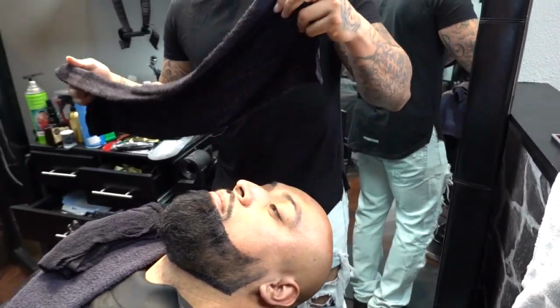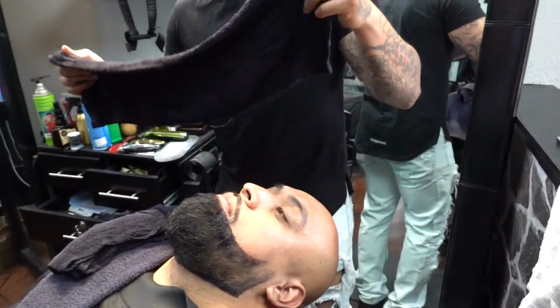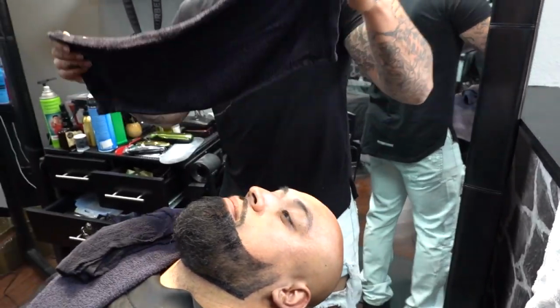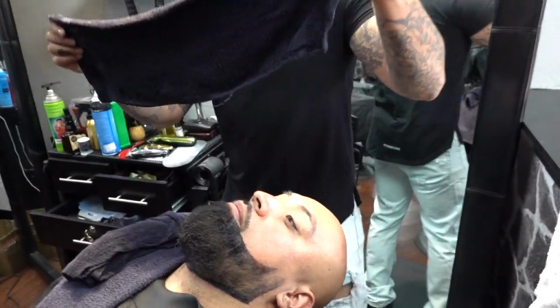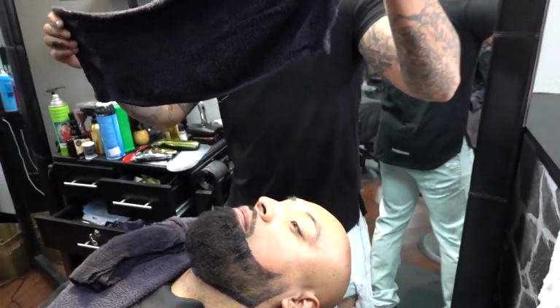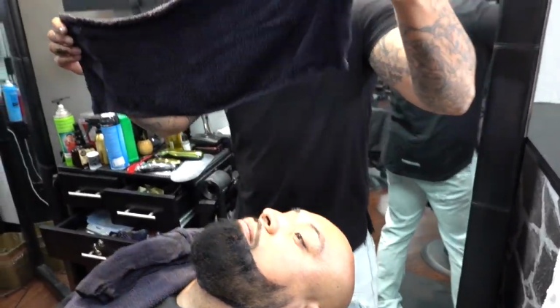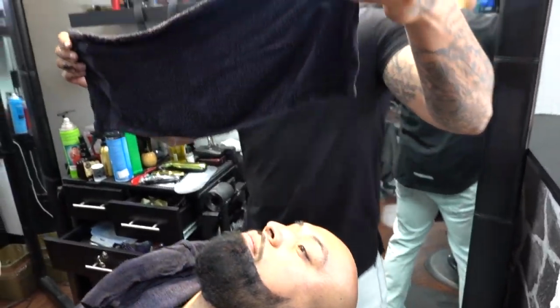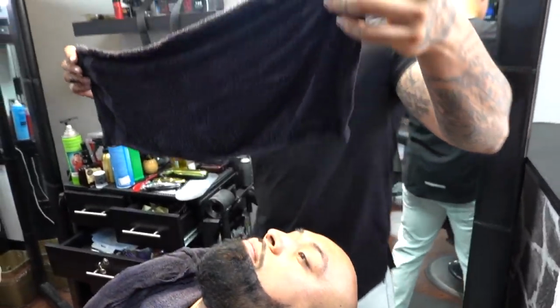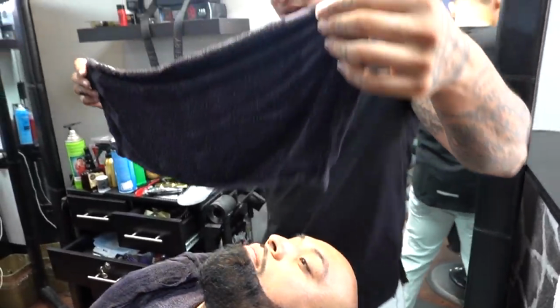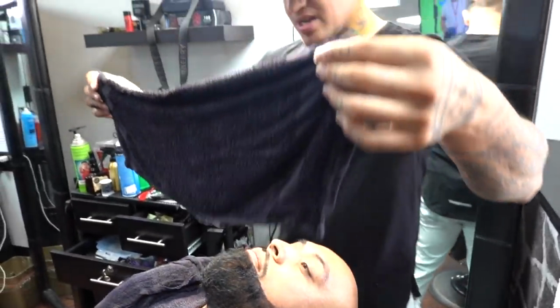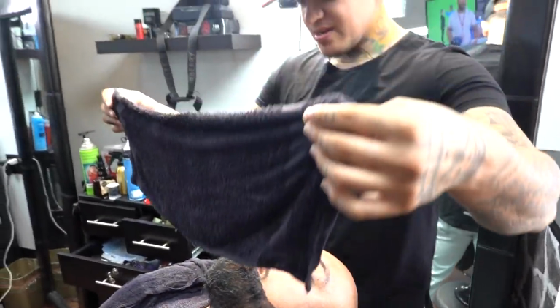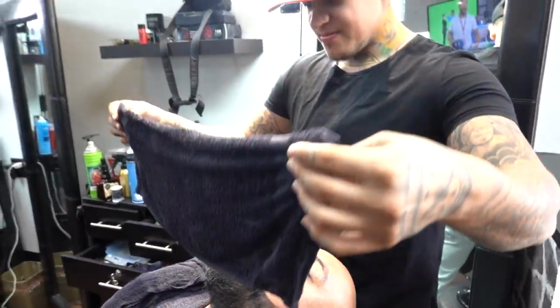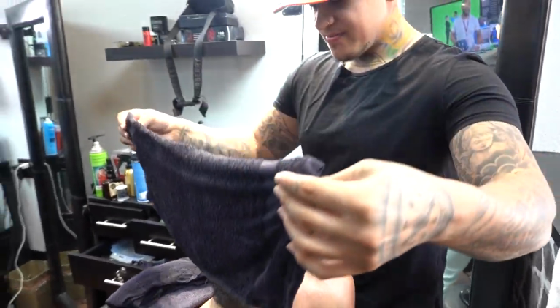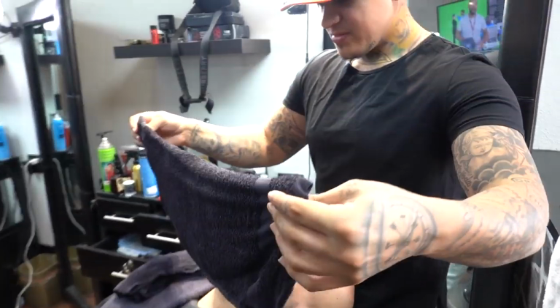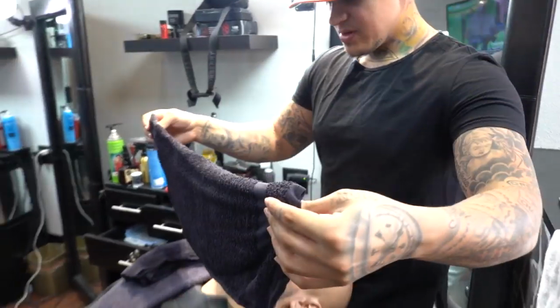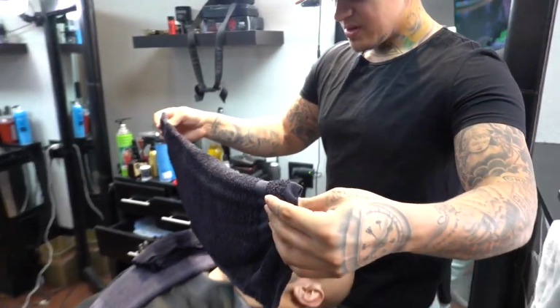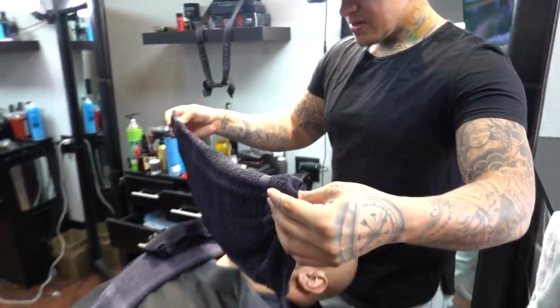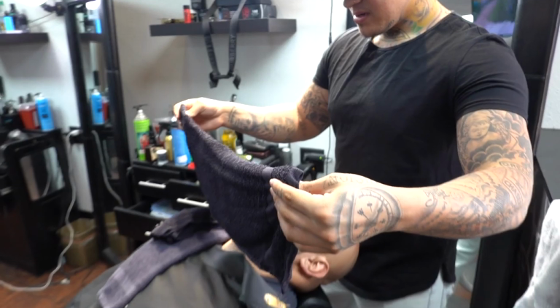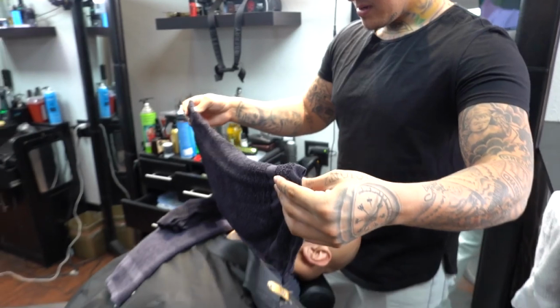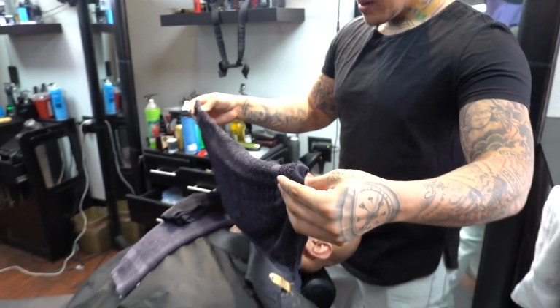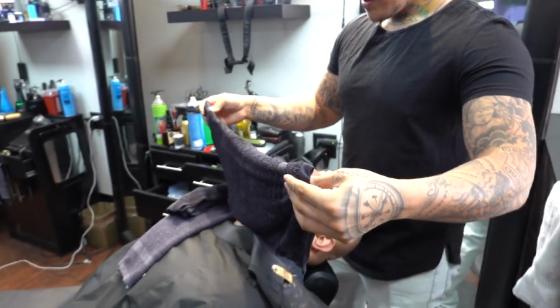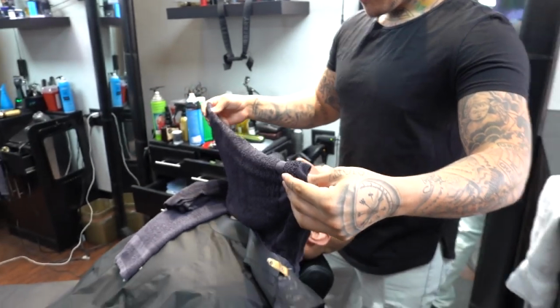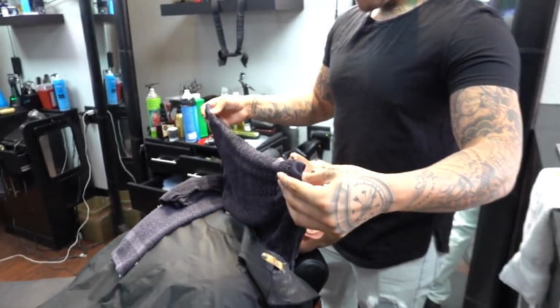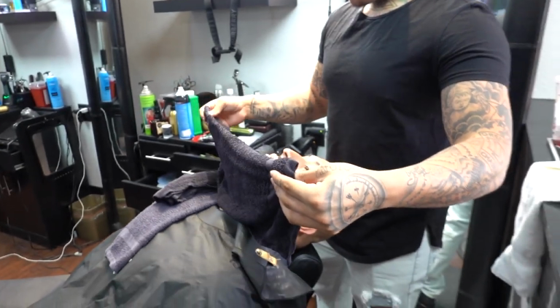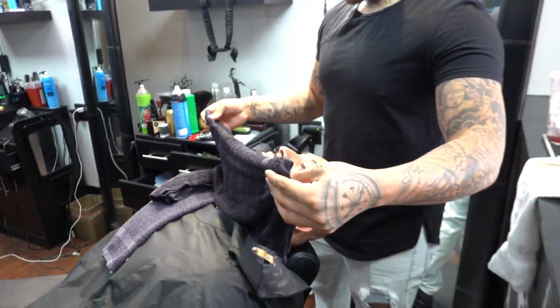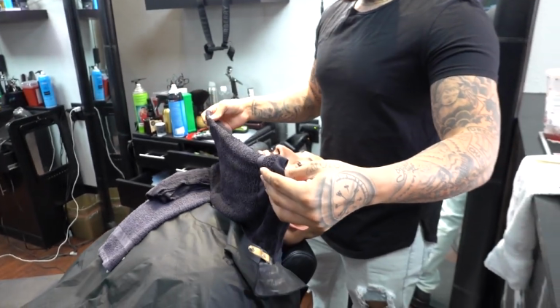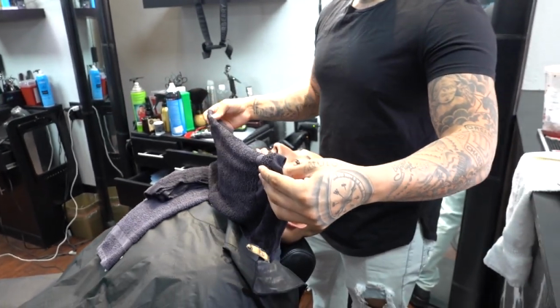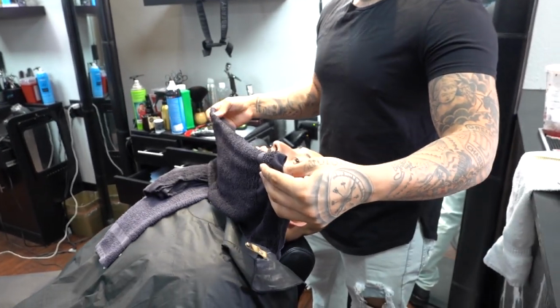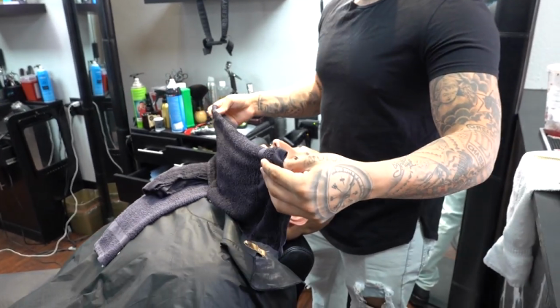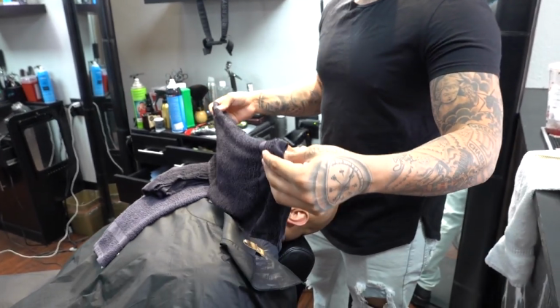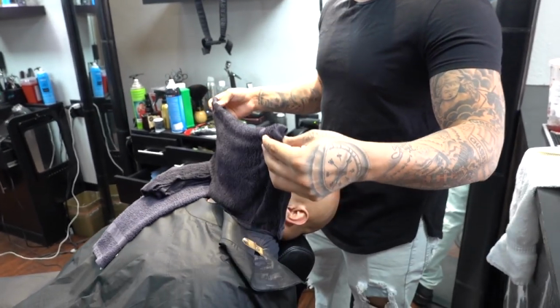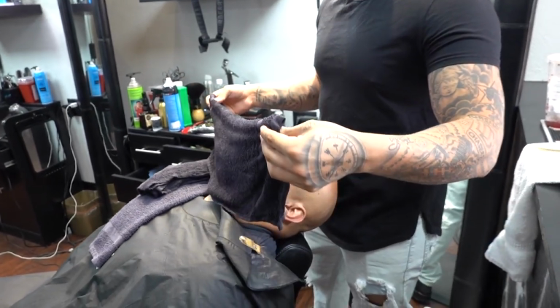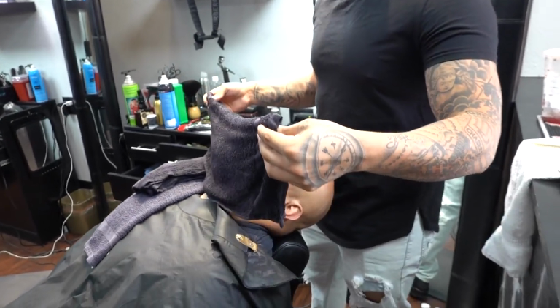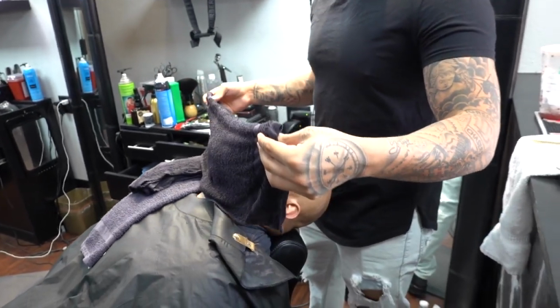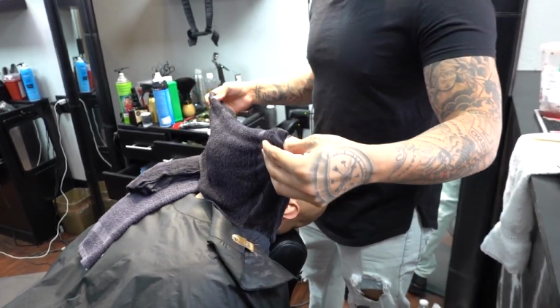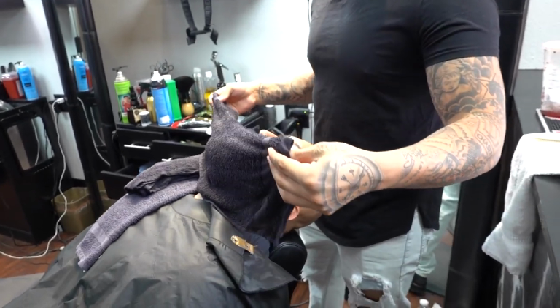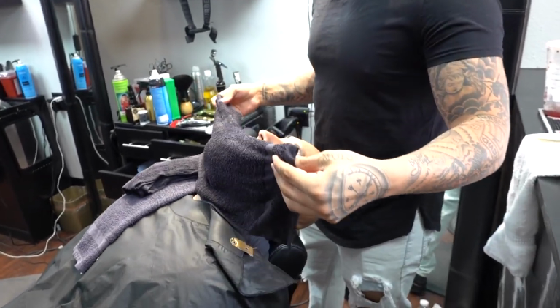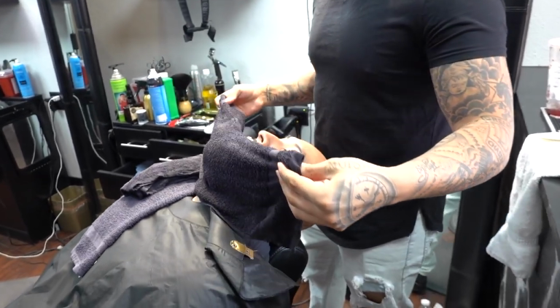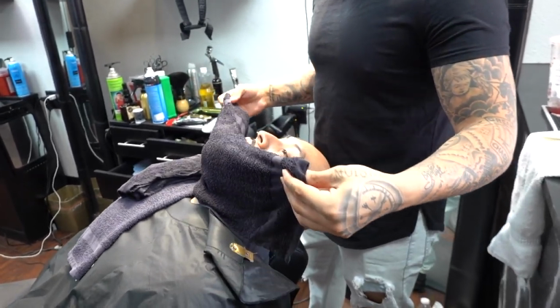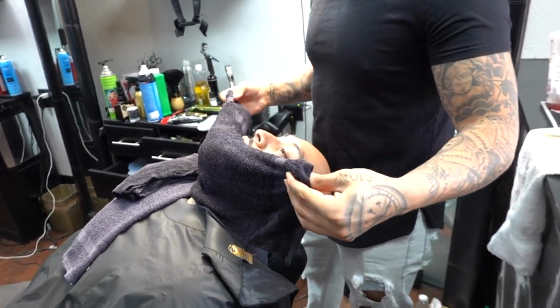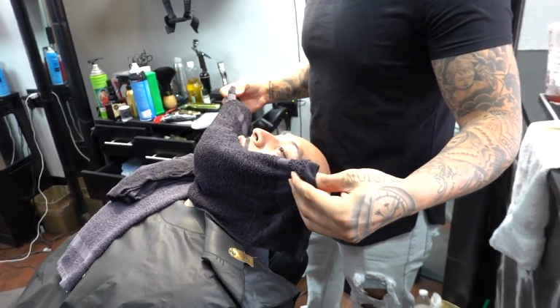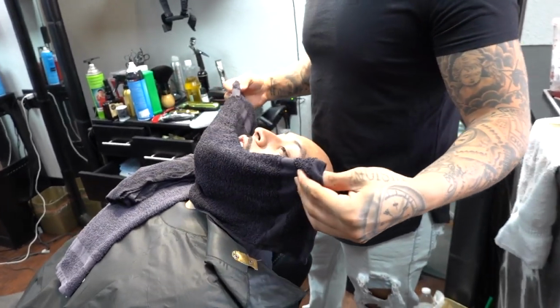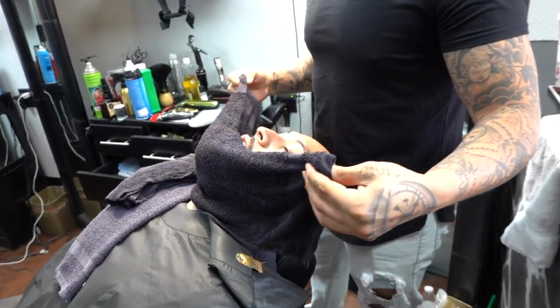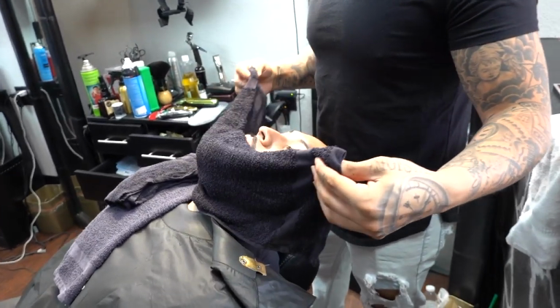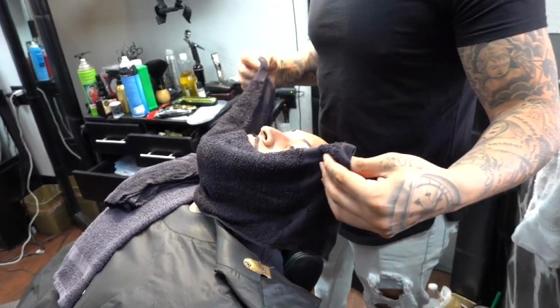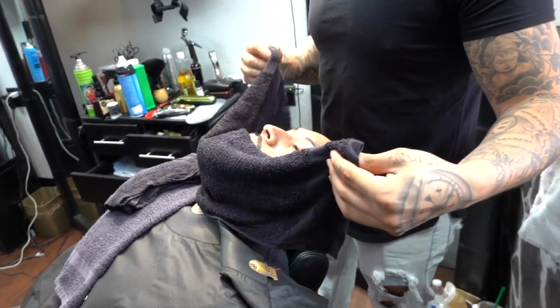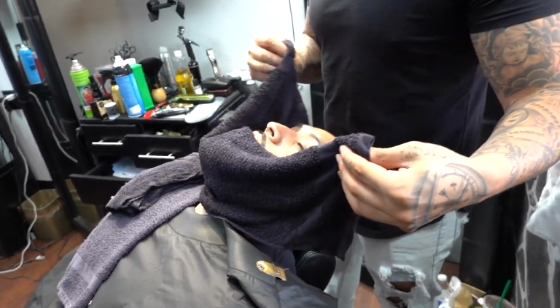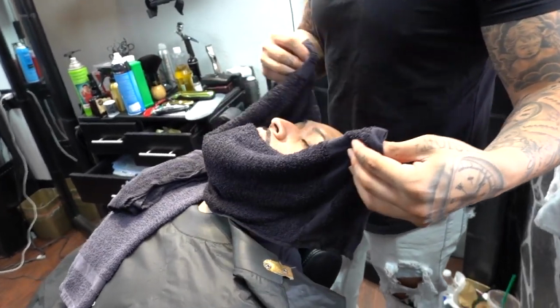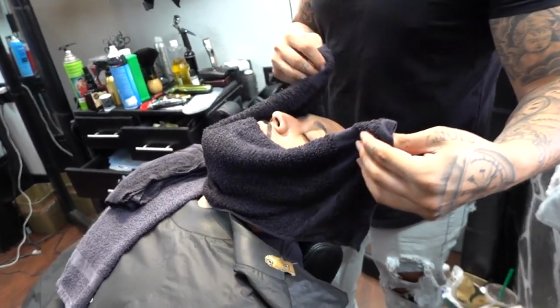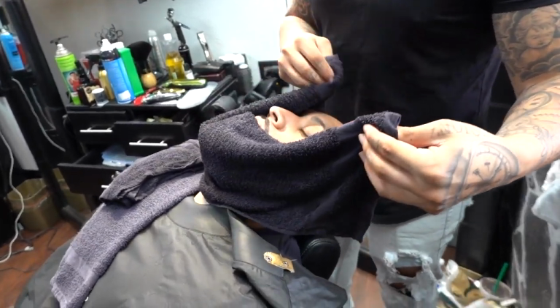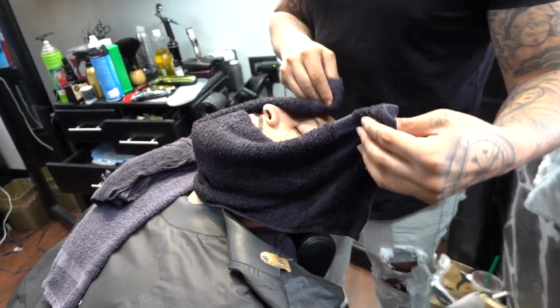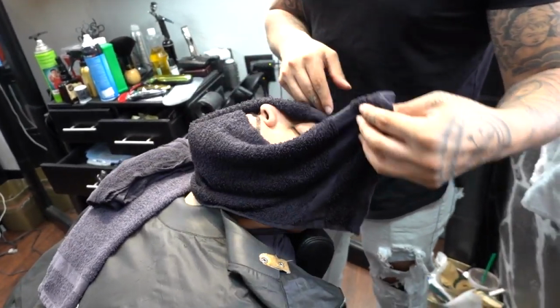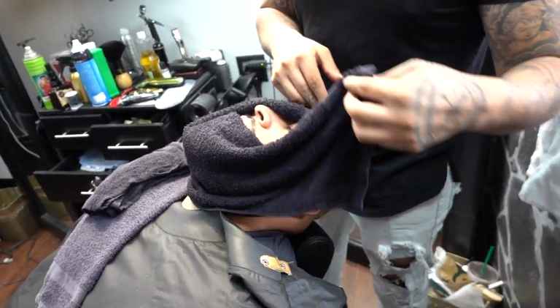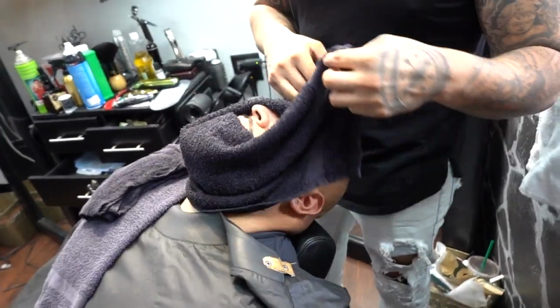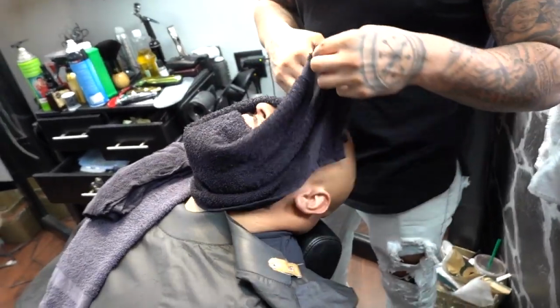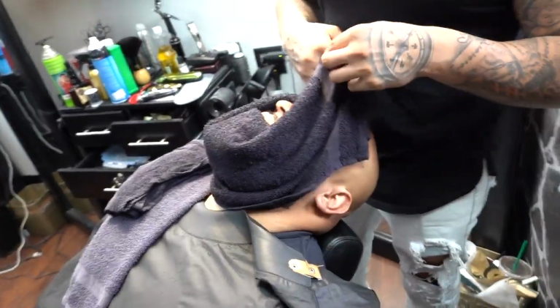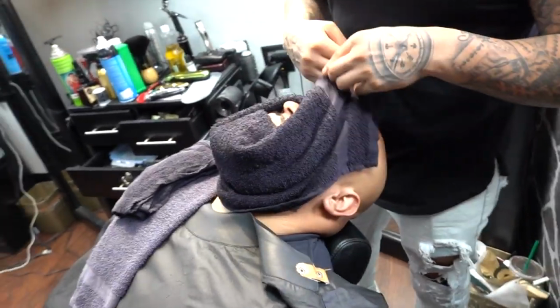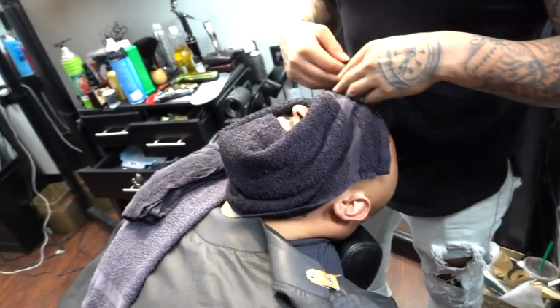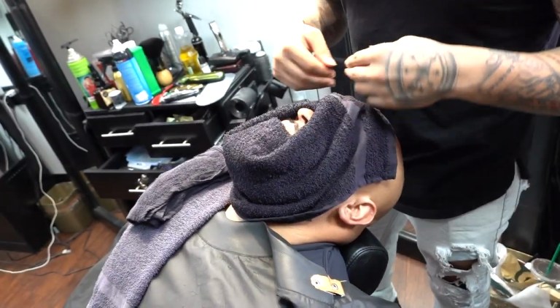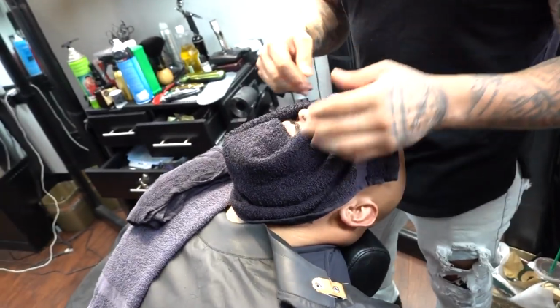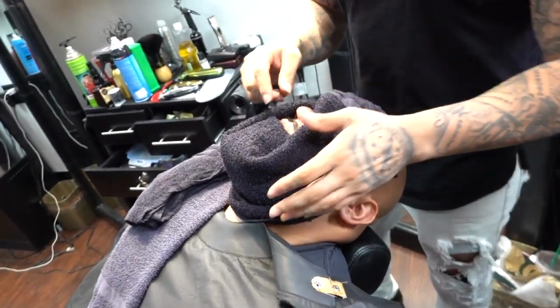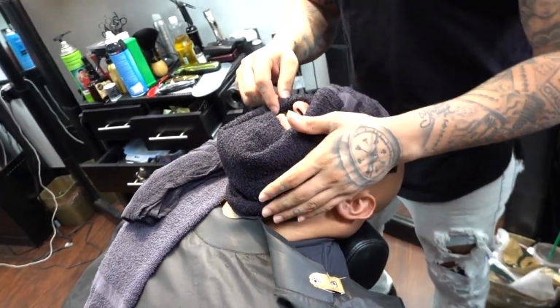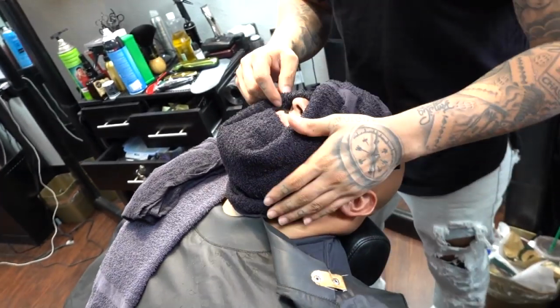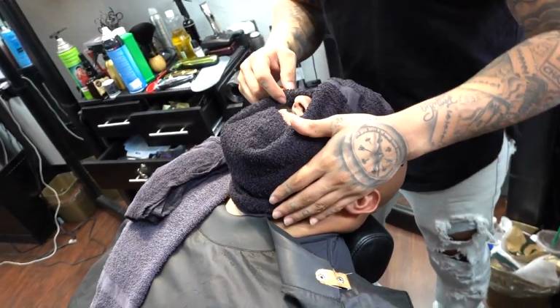I always like to check my palms to see if it's too hot. Now we're going to apply a hot towel to do the next shave underneath.